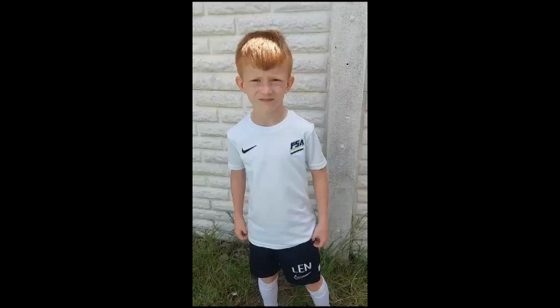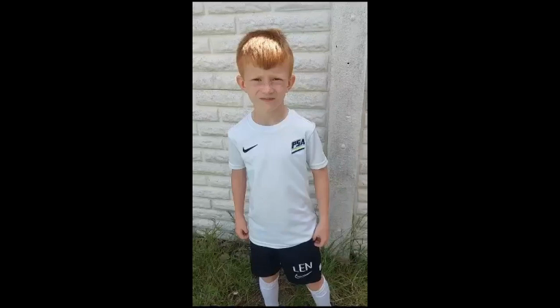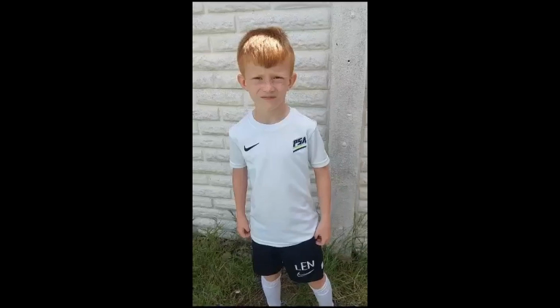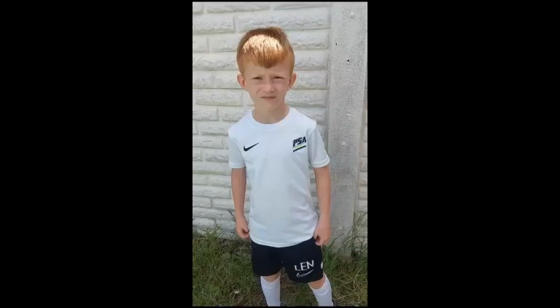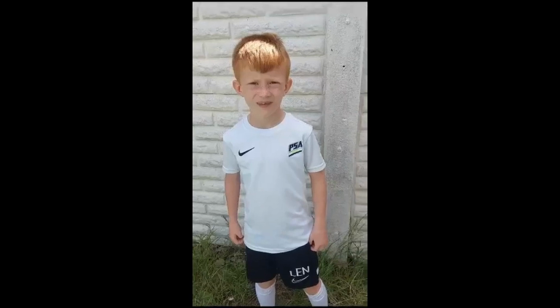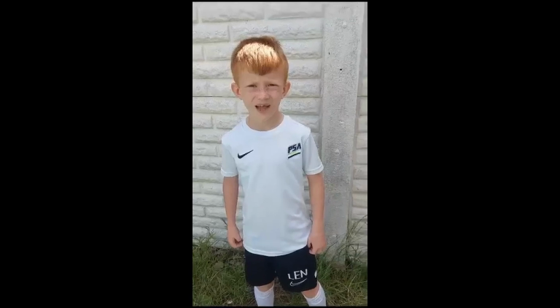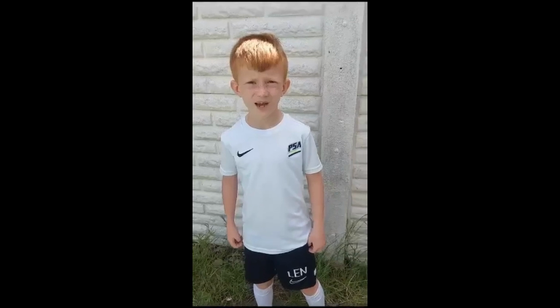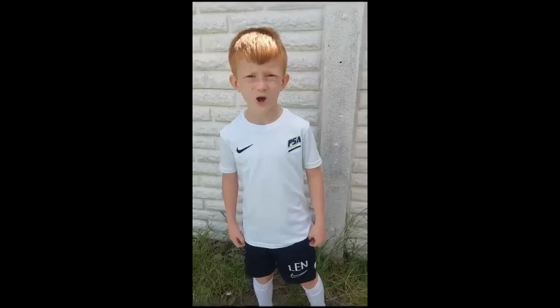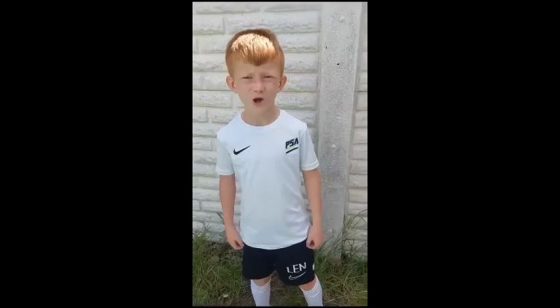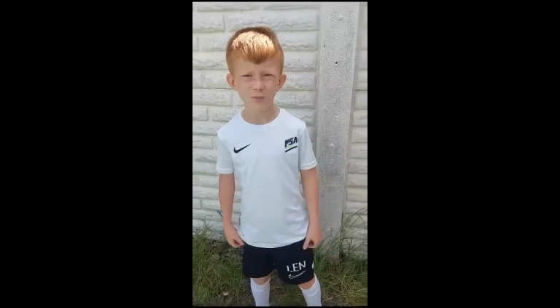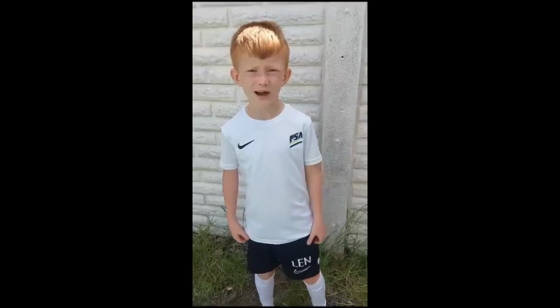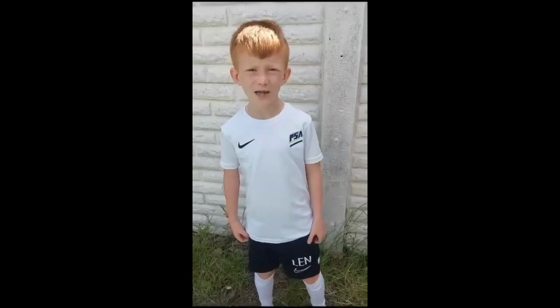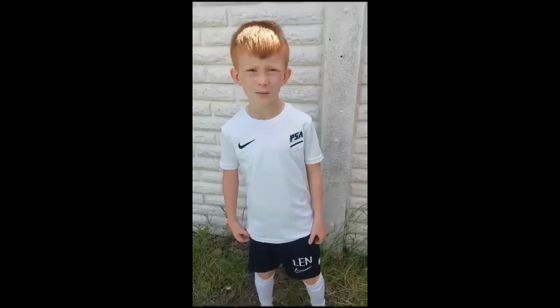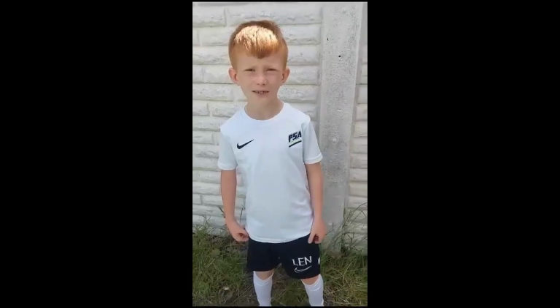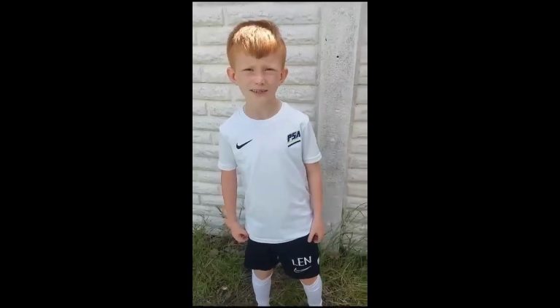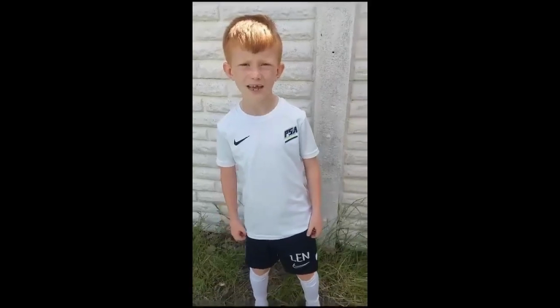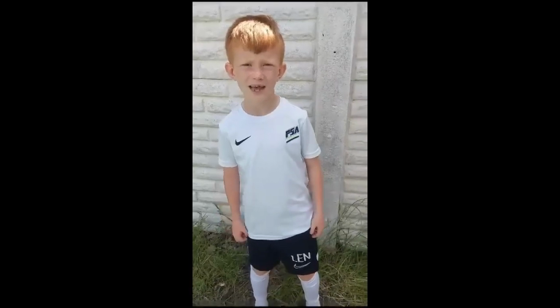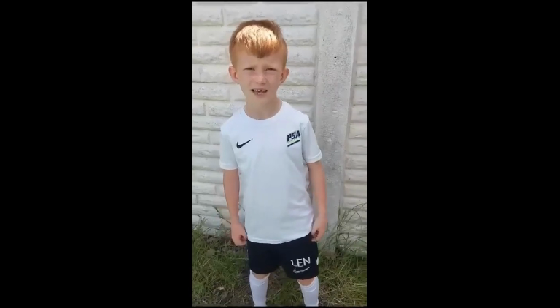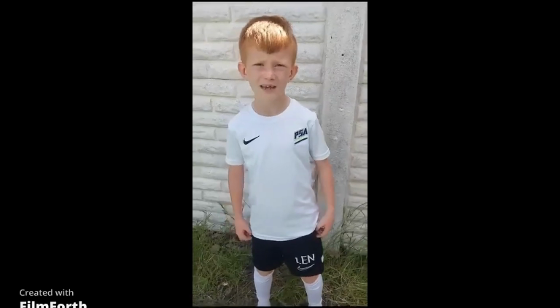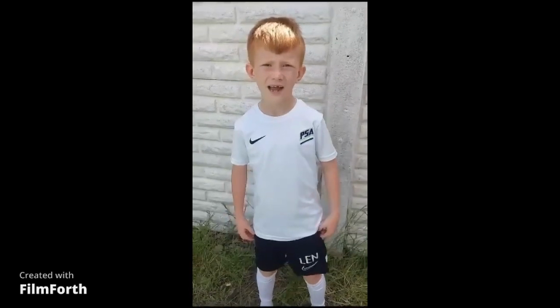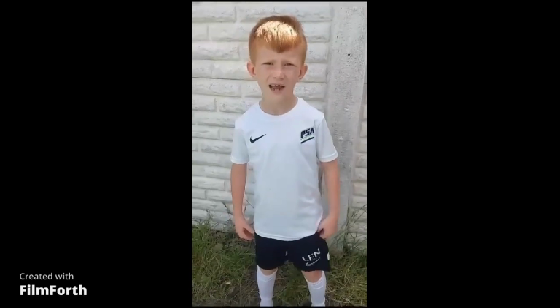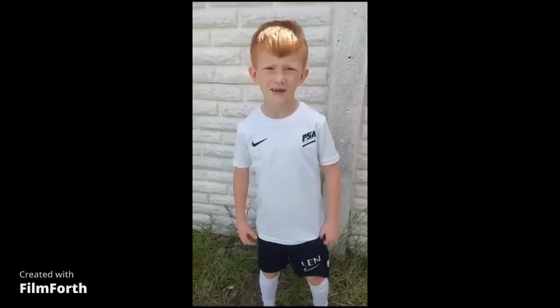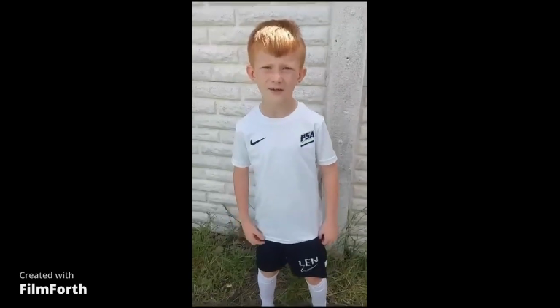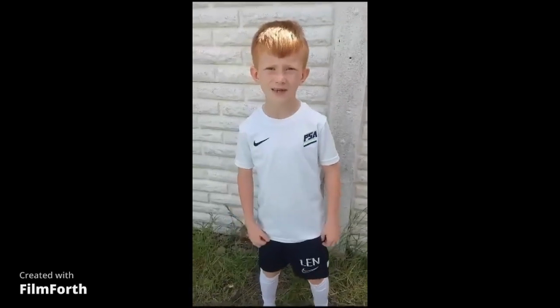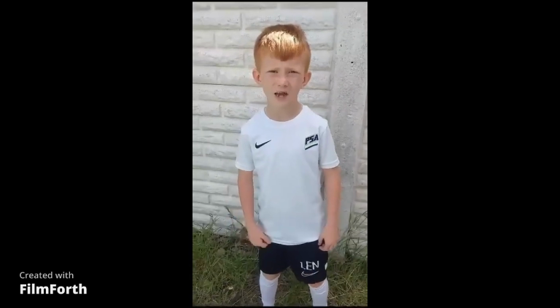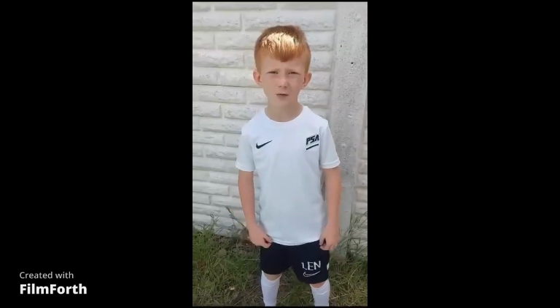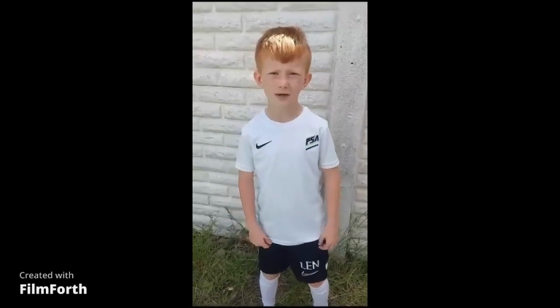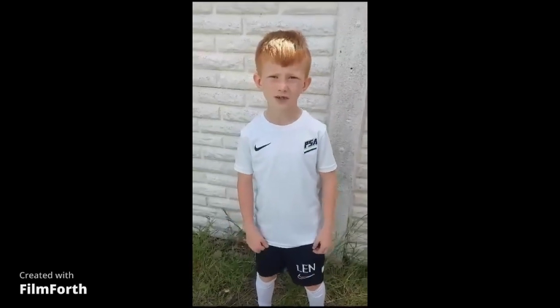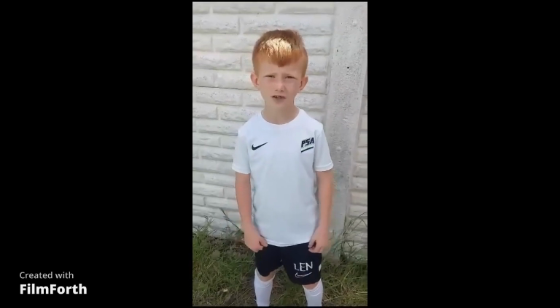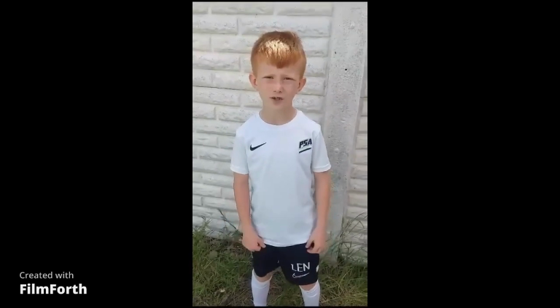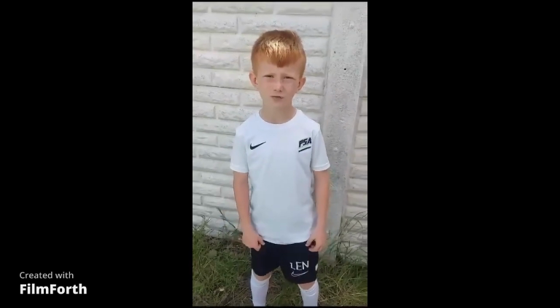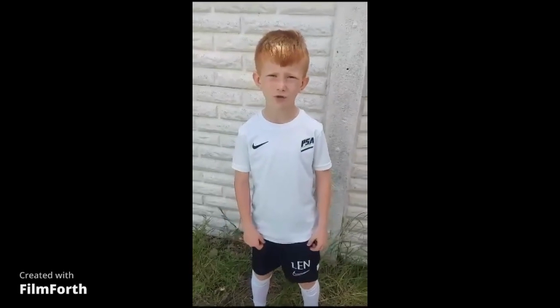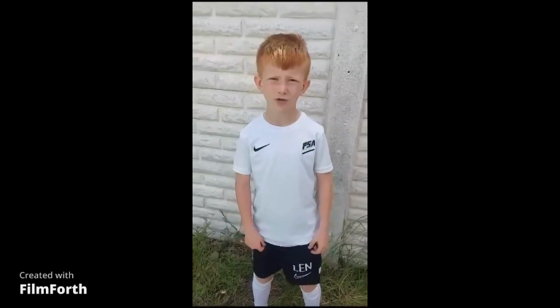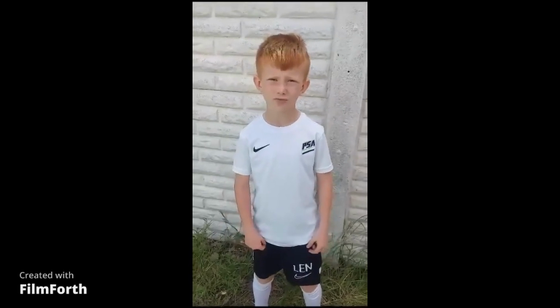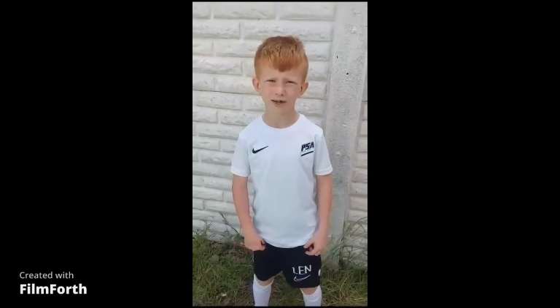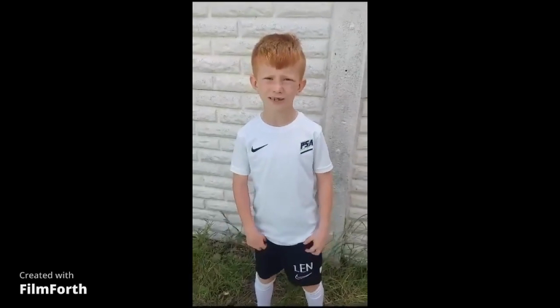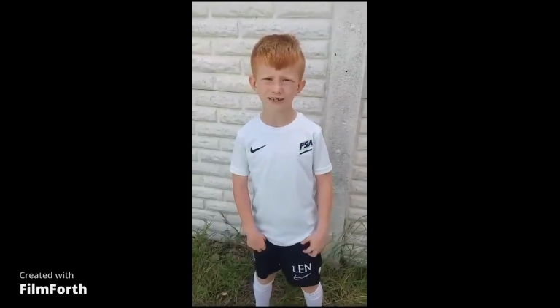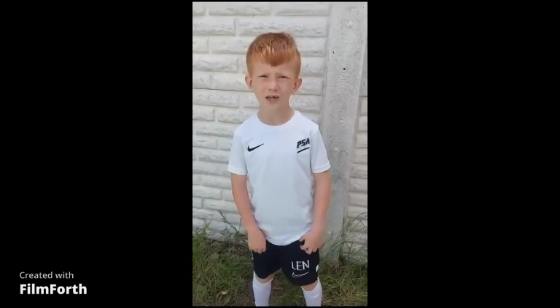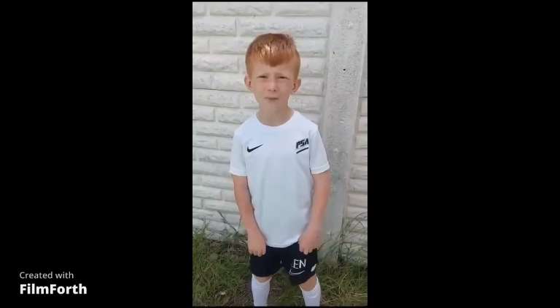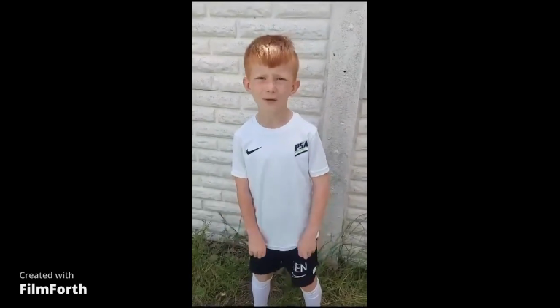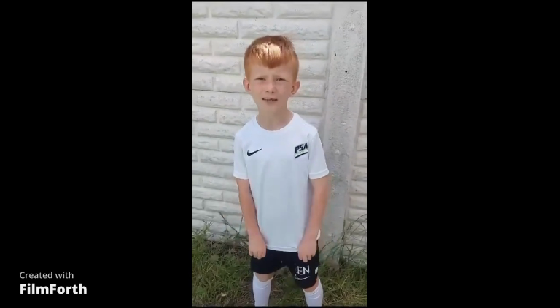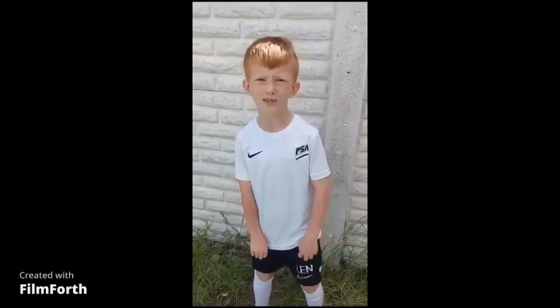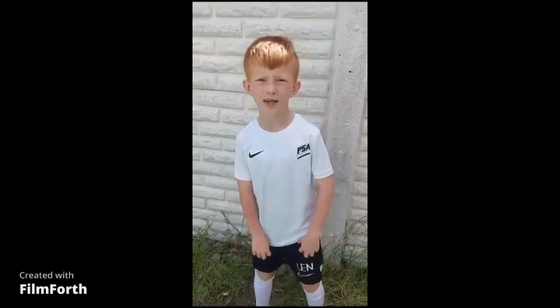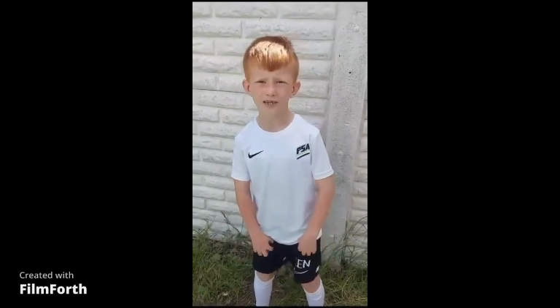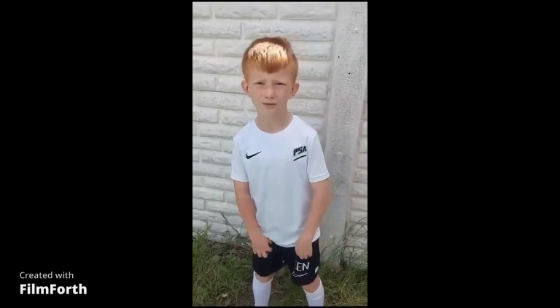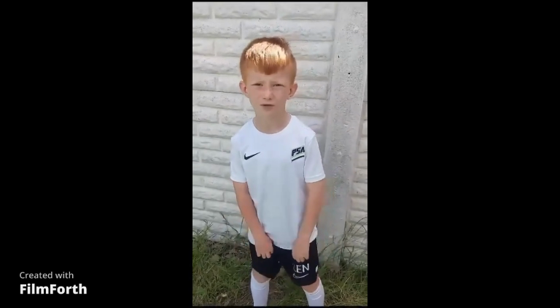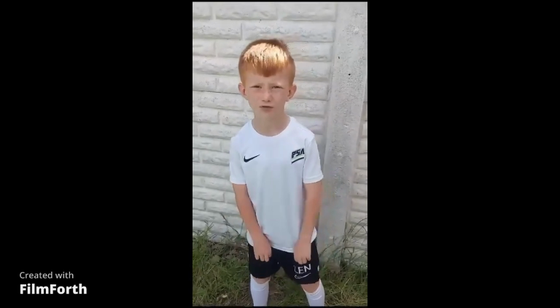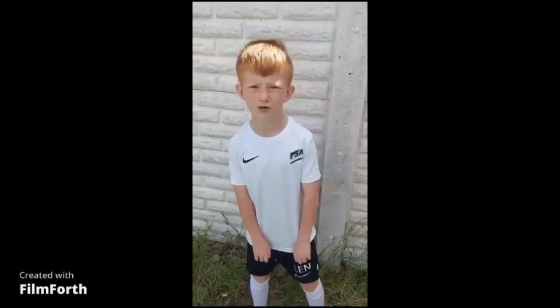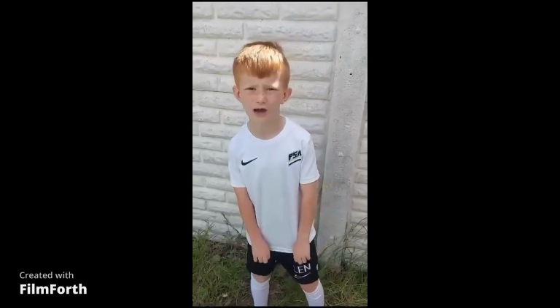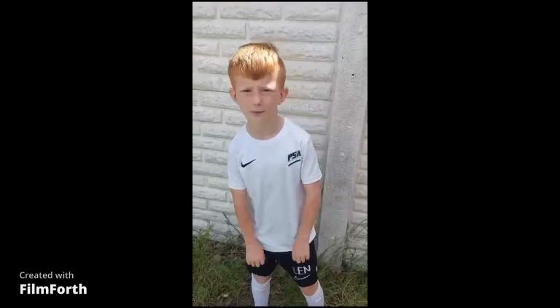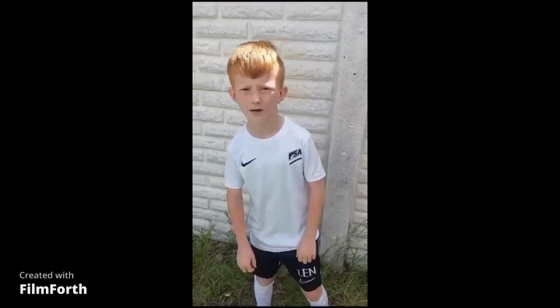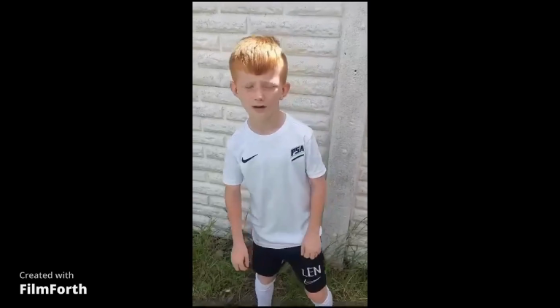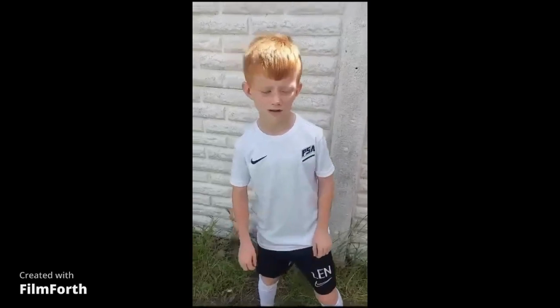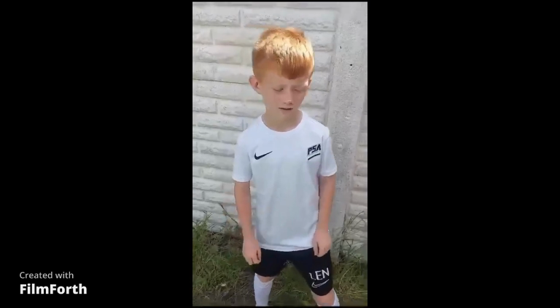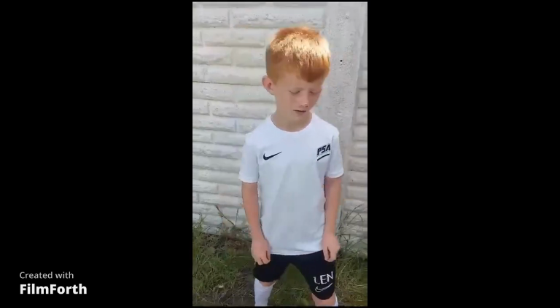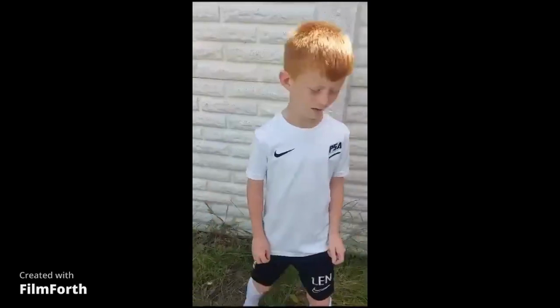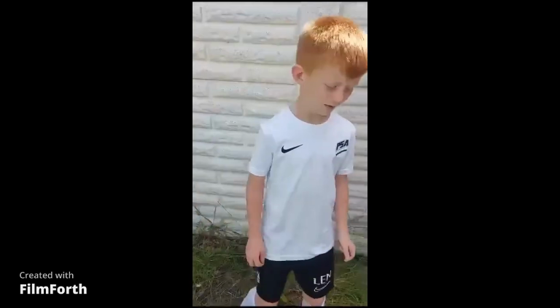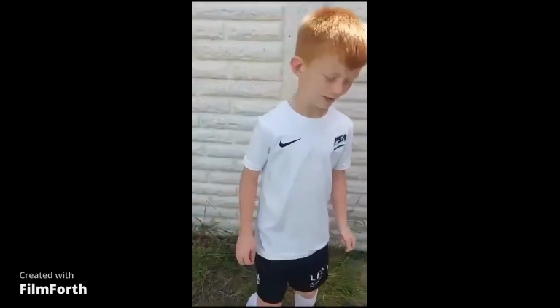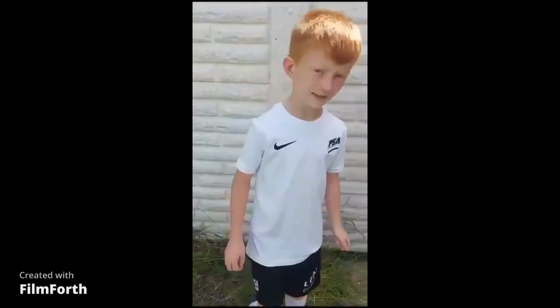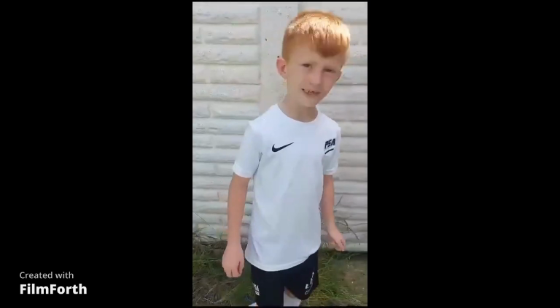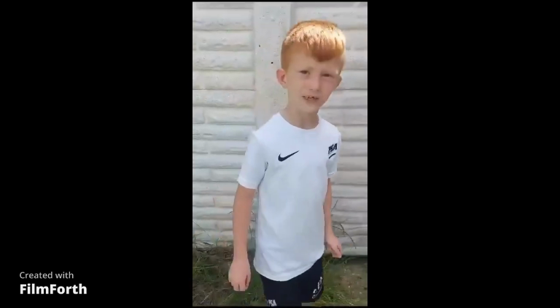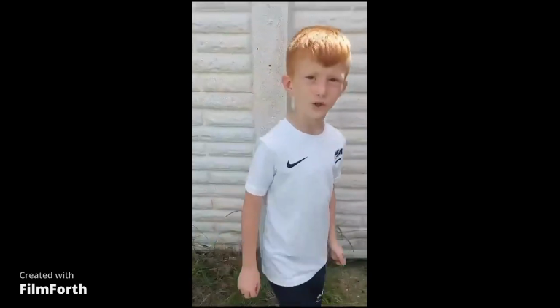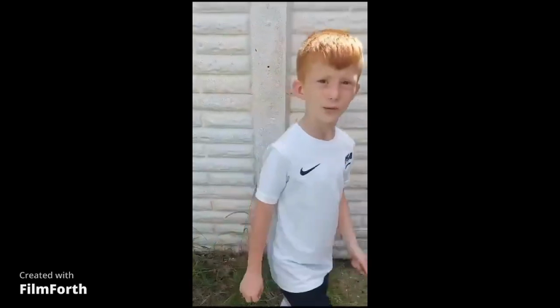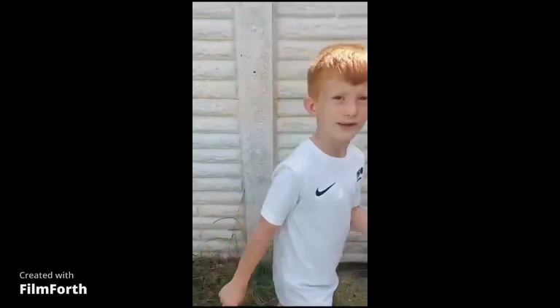Hello, my name is Len and today we're going to do this in treatment practice. Please like and subscribe. Let's get into it.